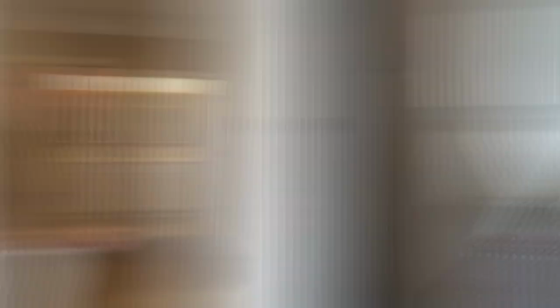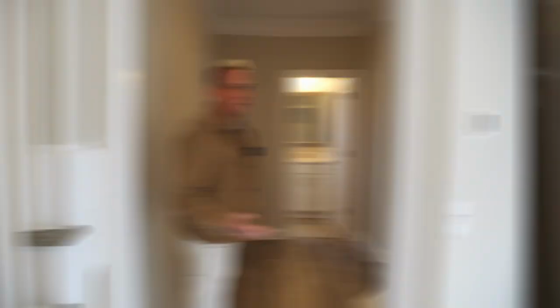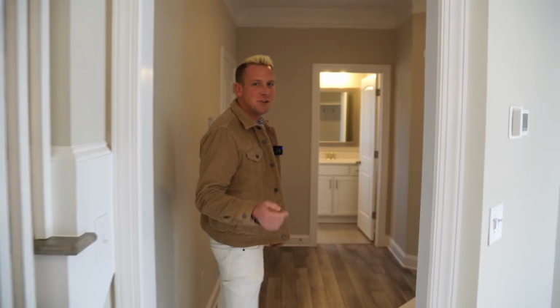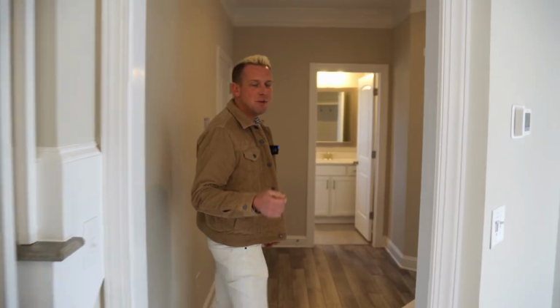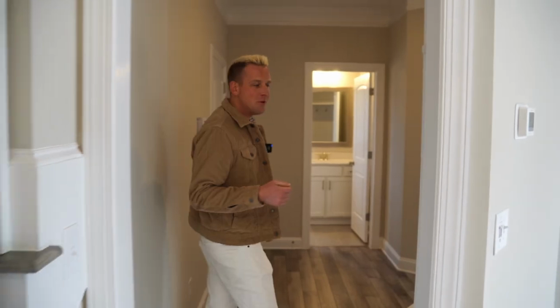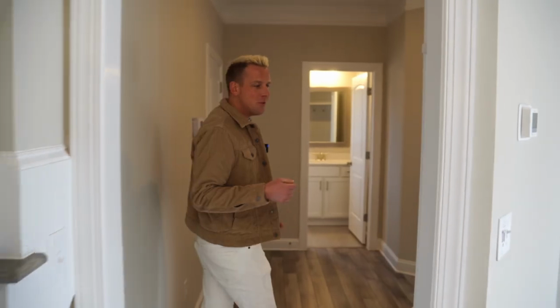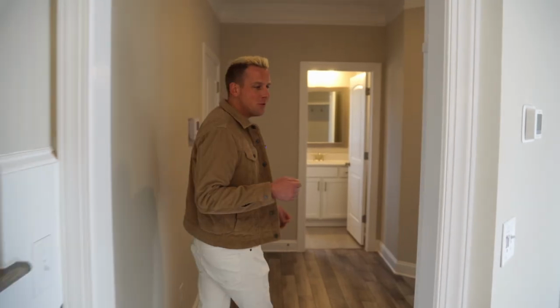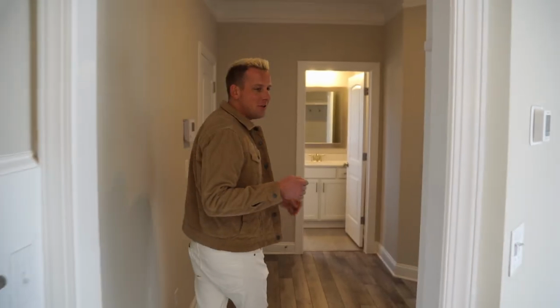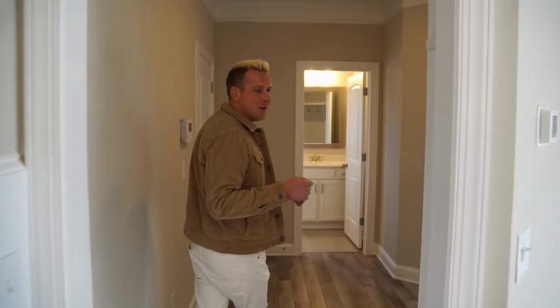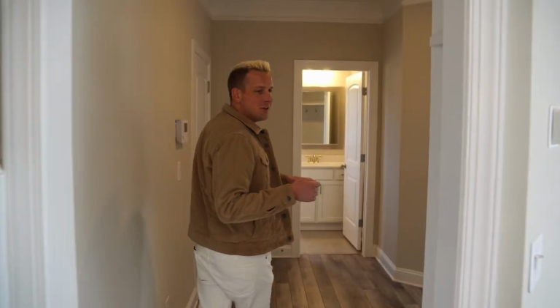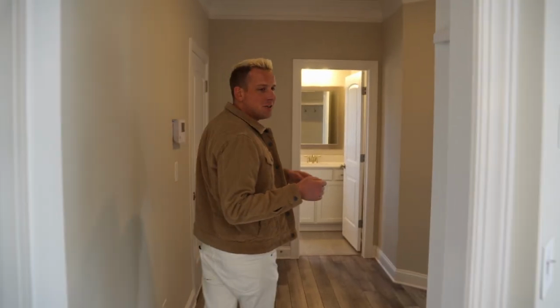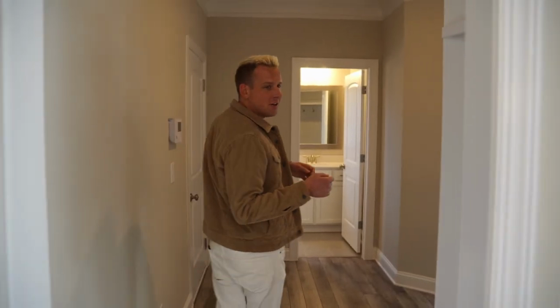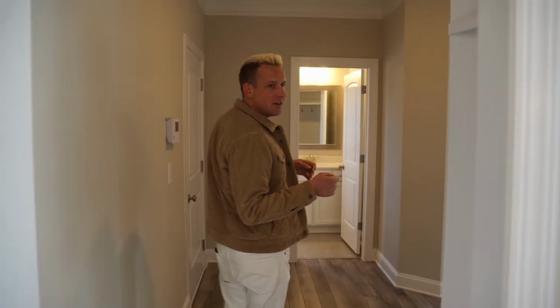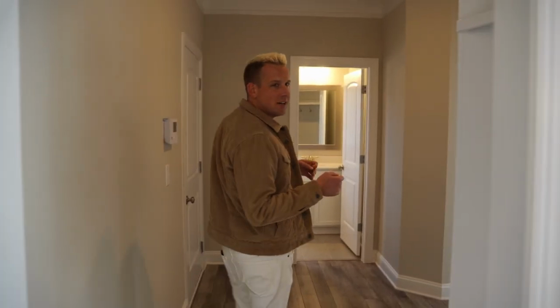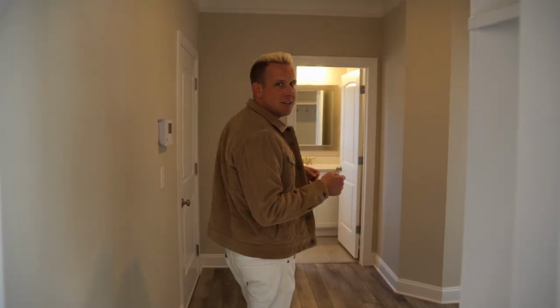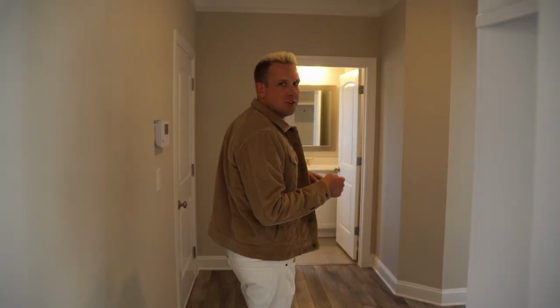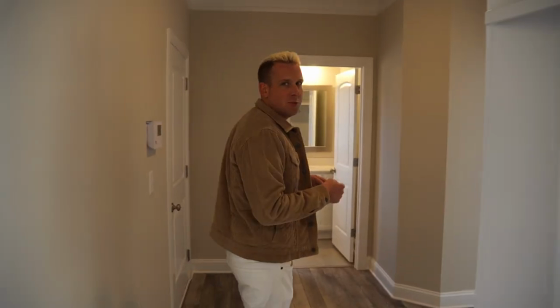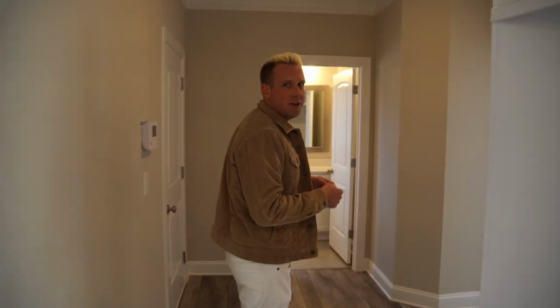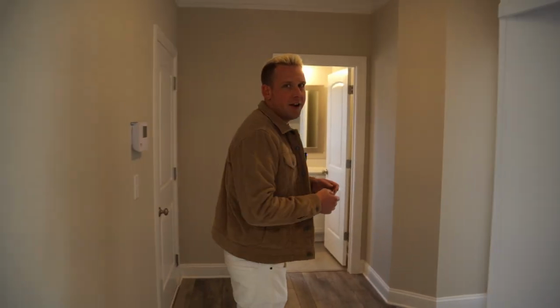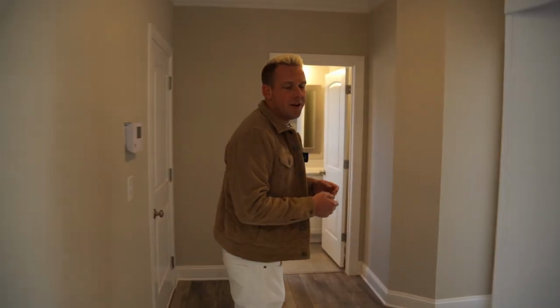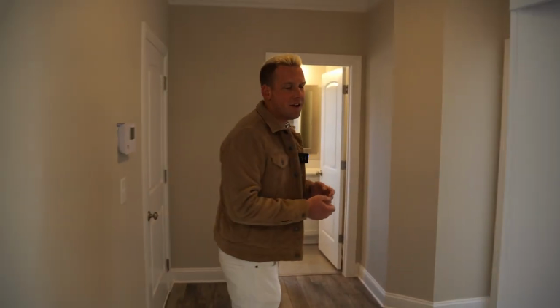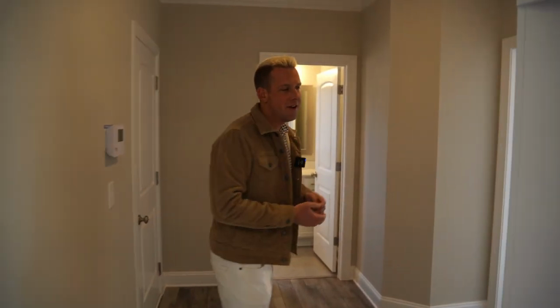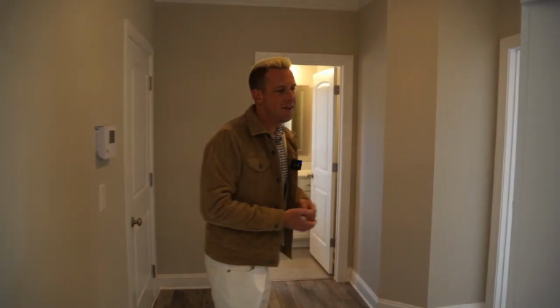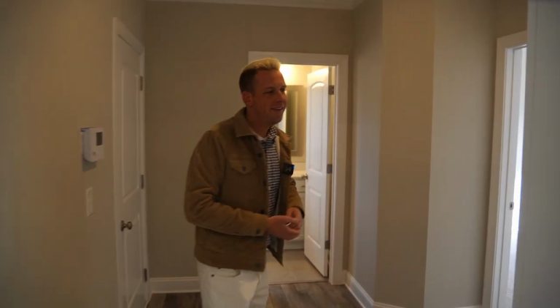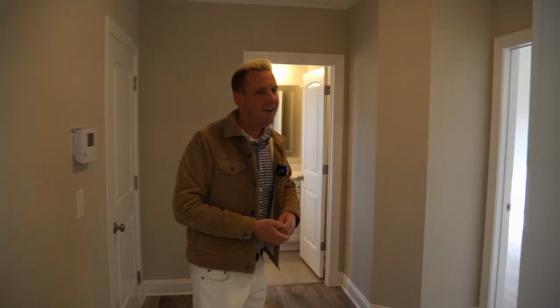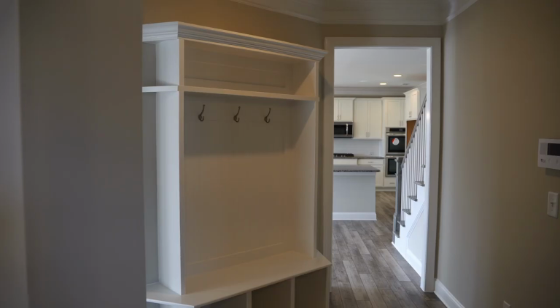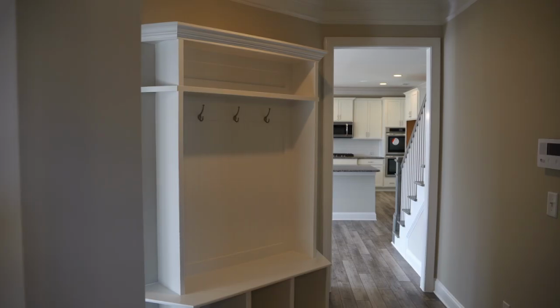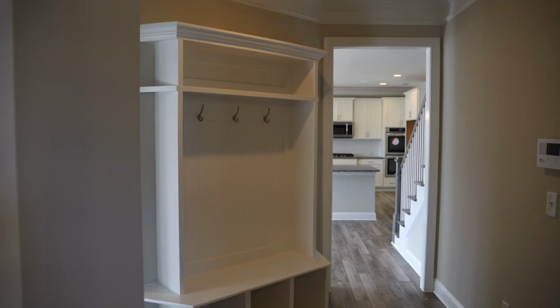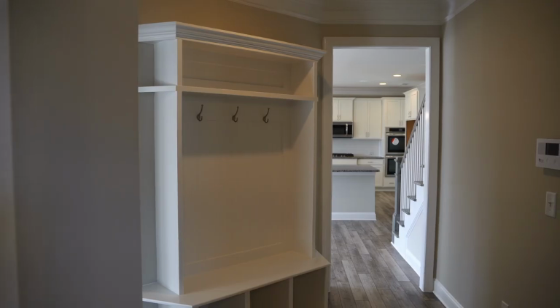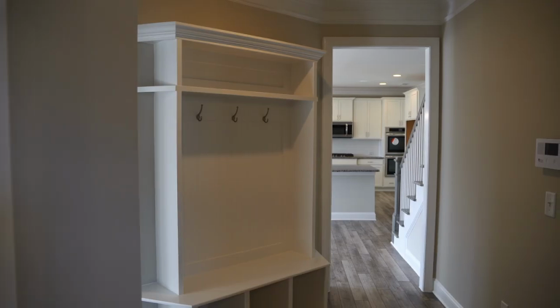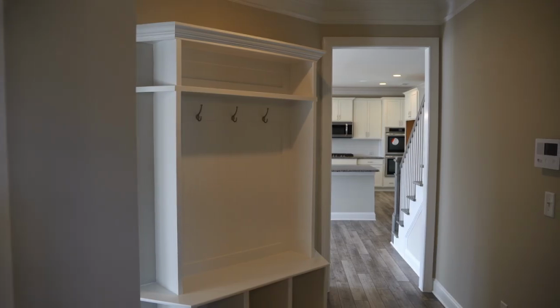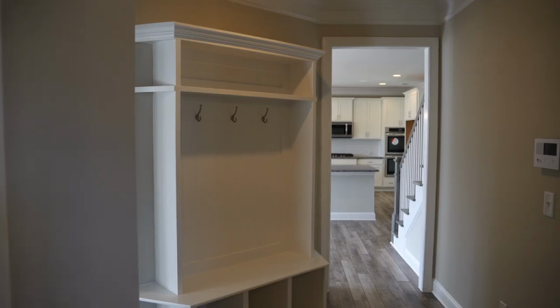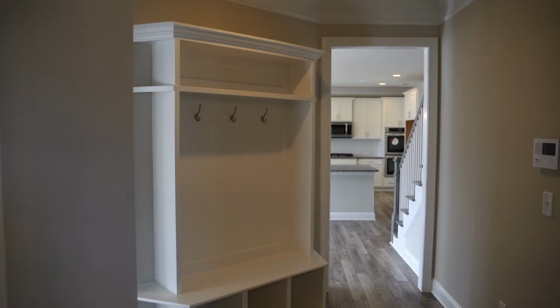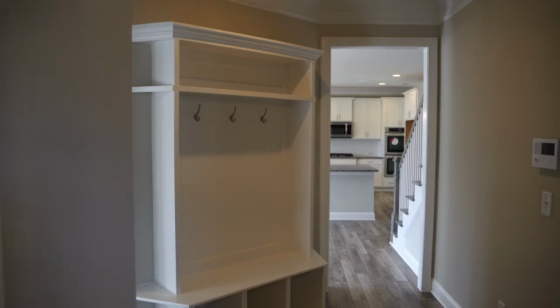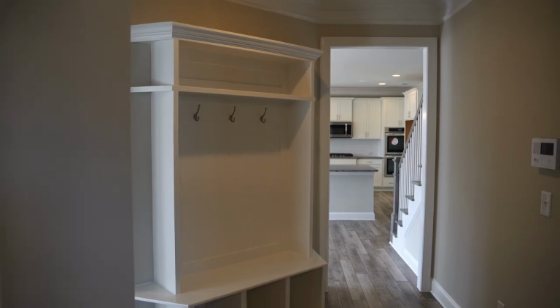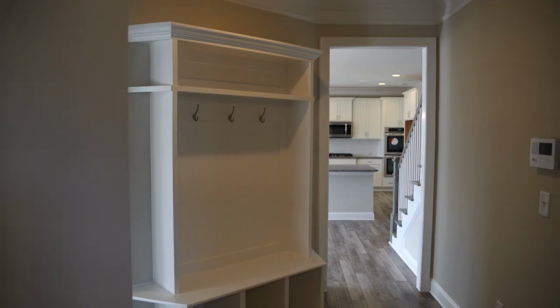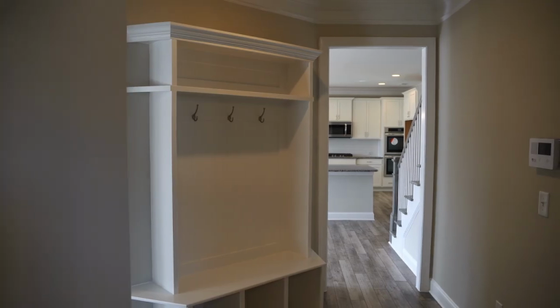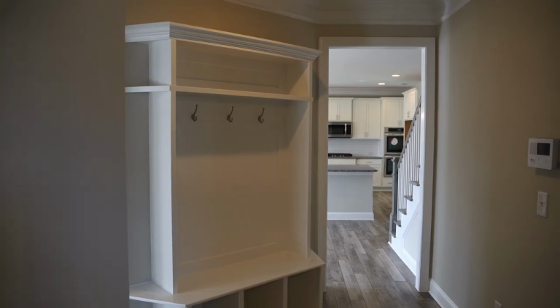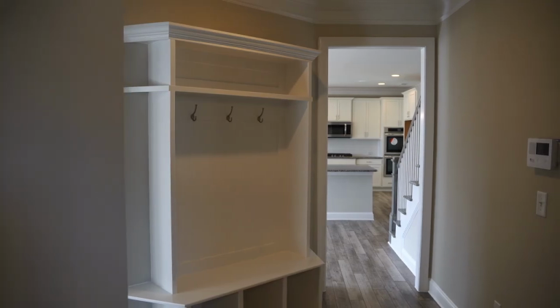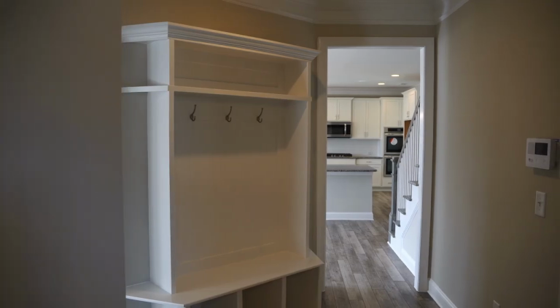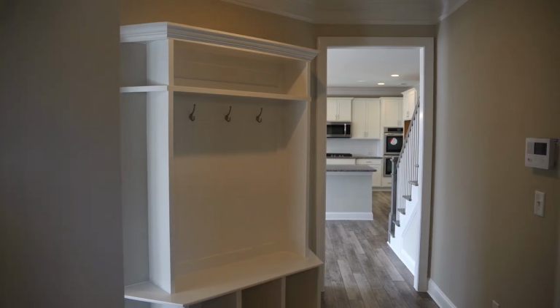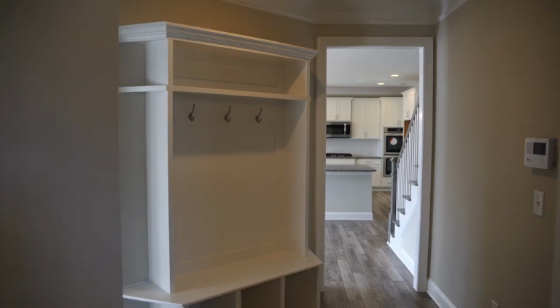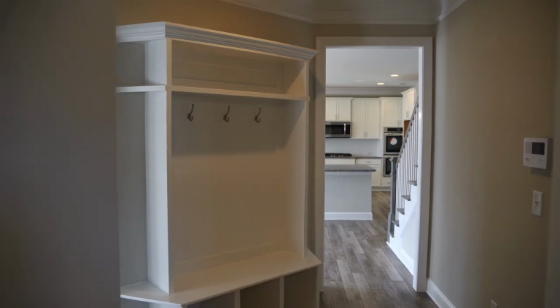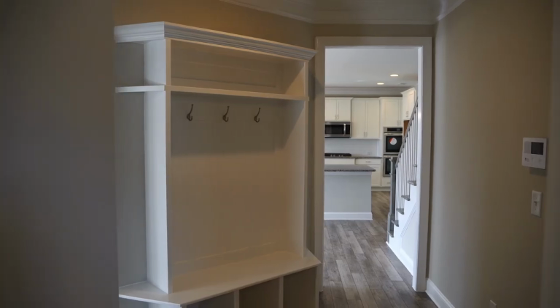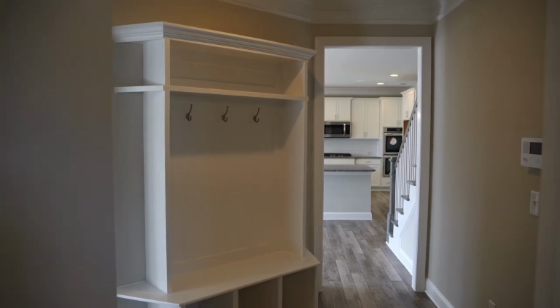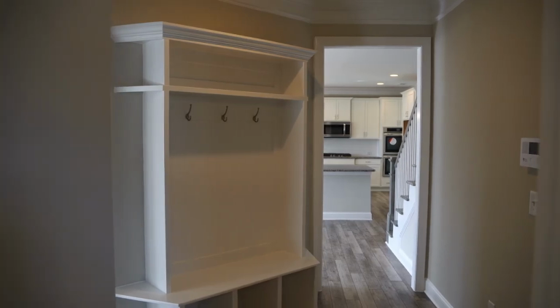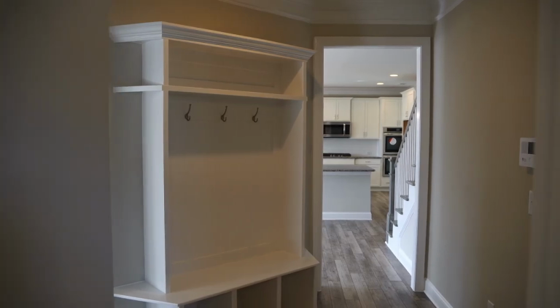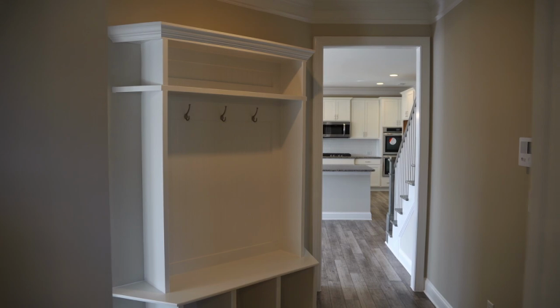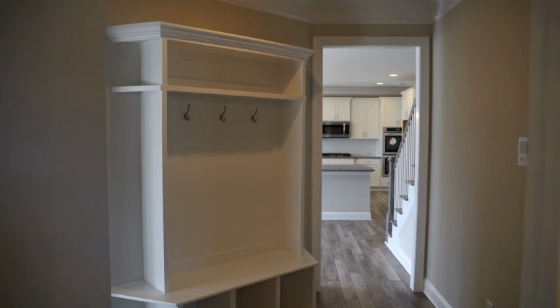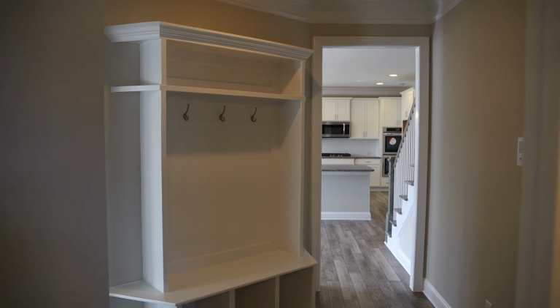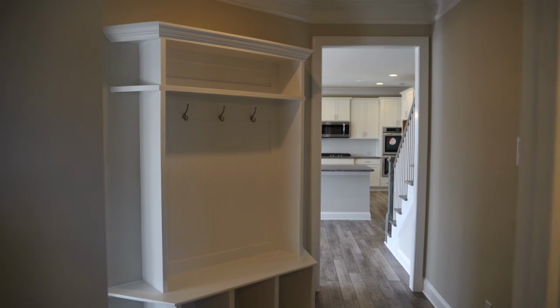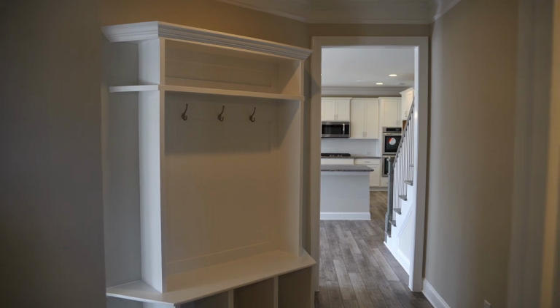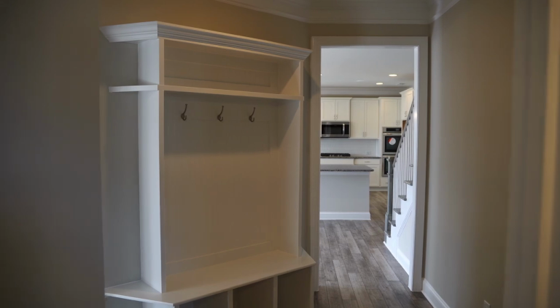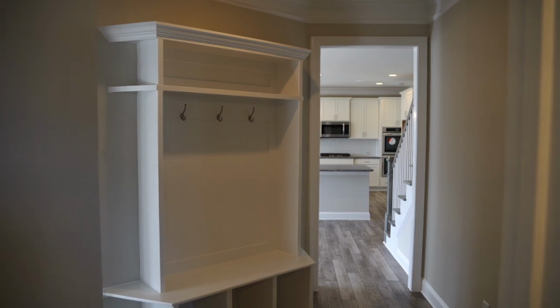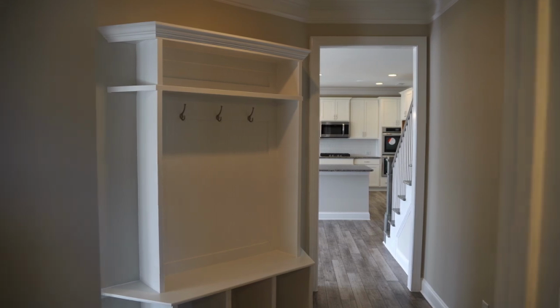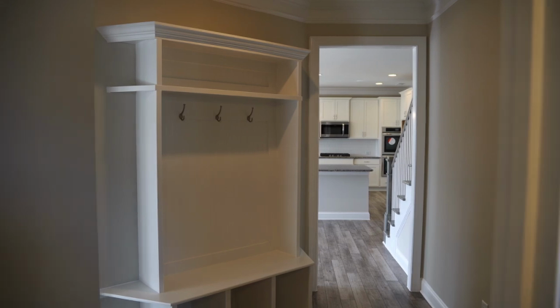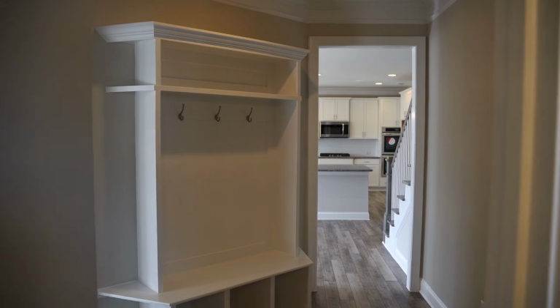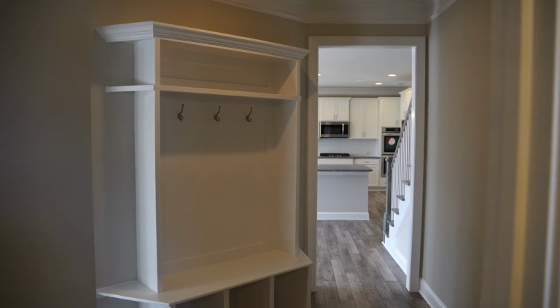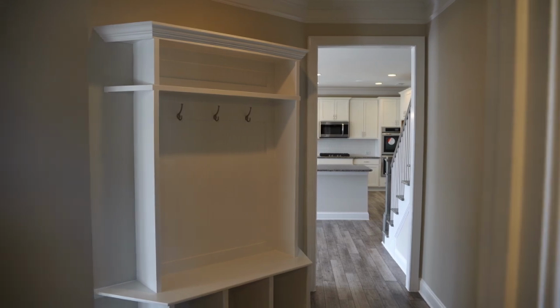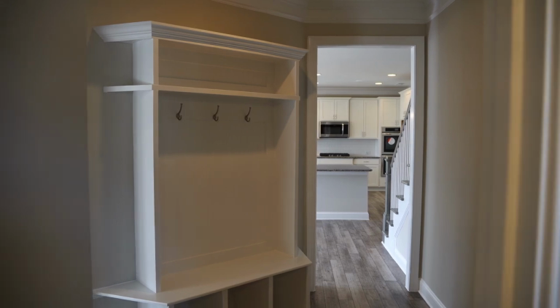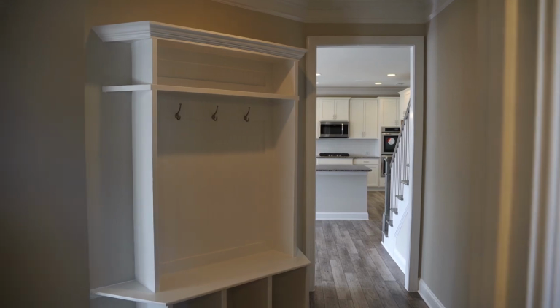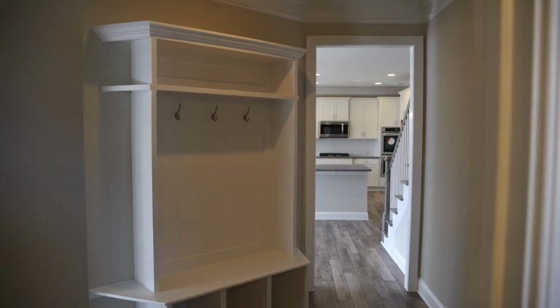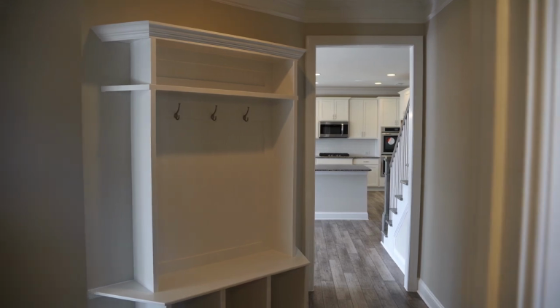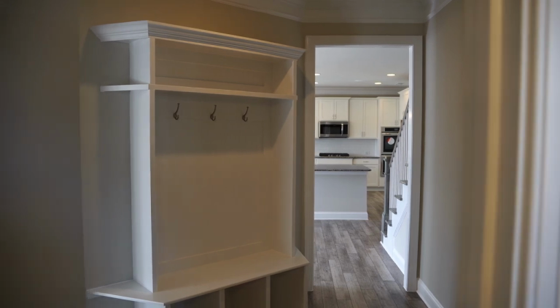Come on through here to our guest suite area. You've got your drop zone here with lots of shelving space for you.